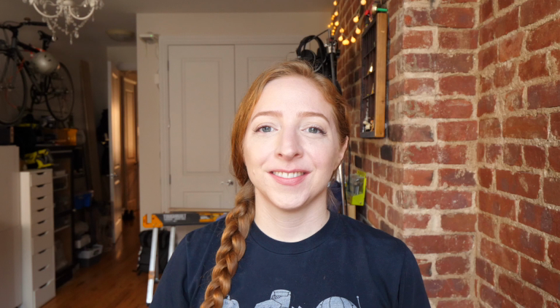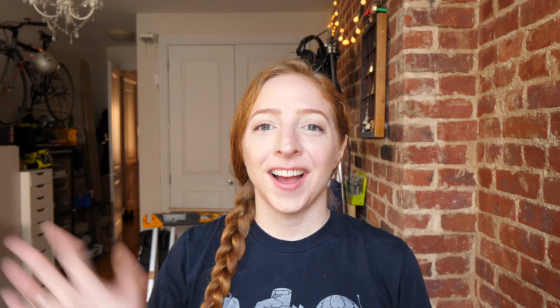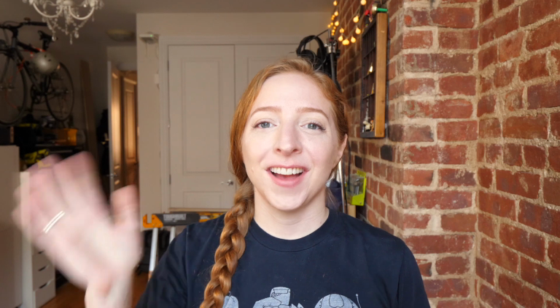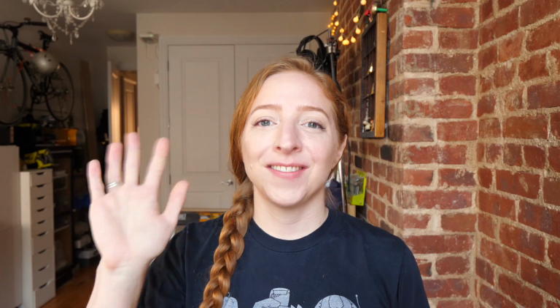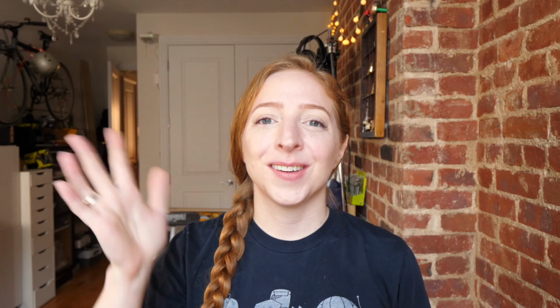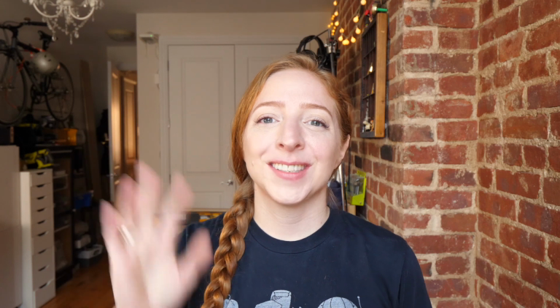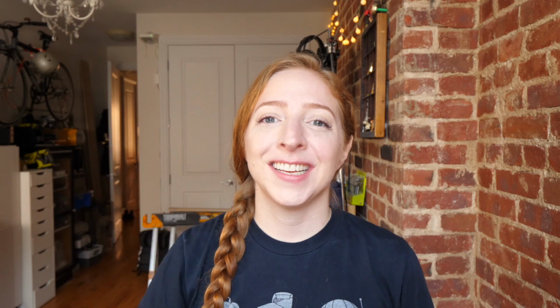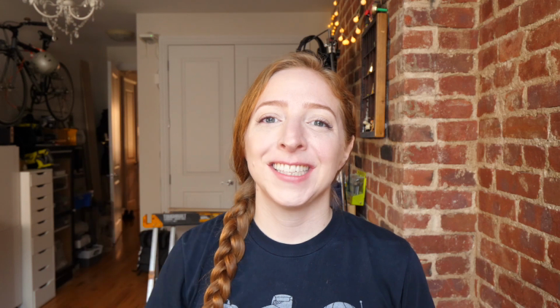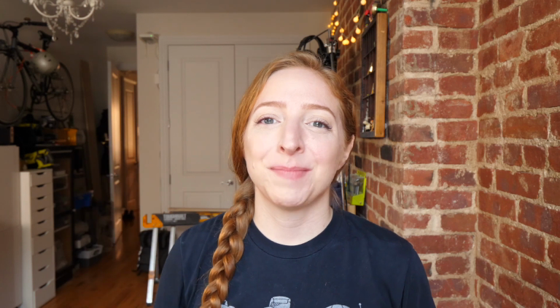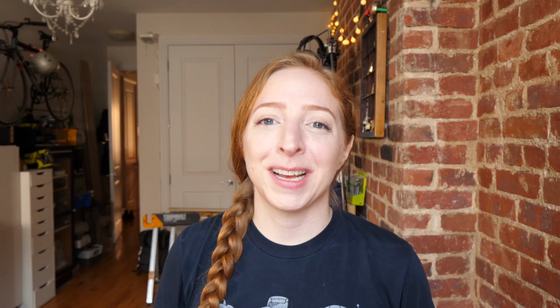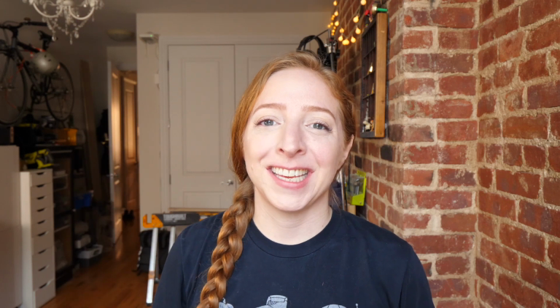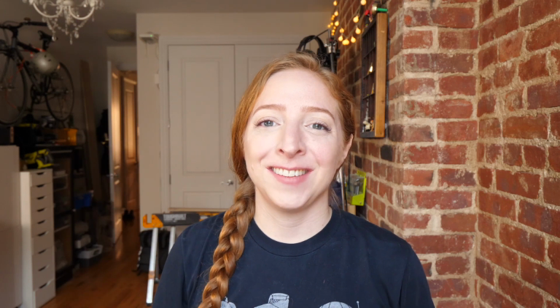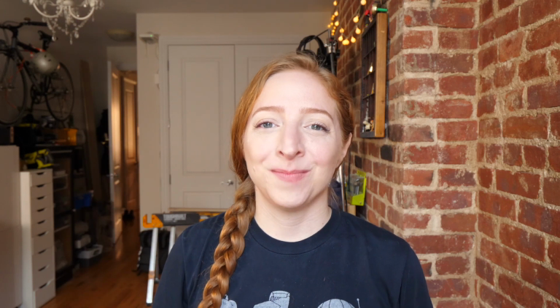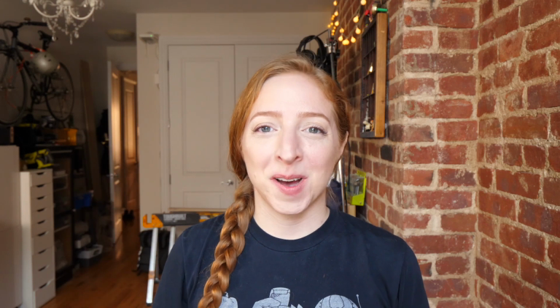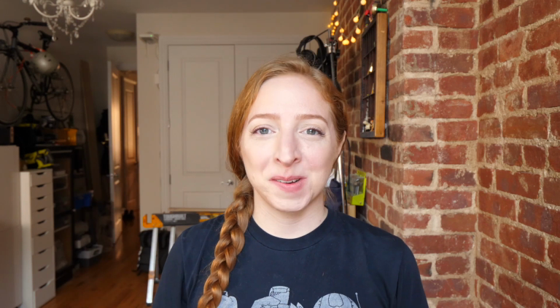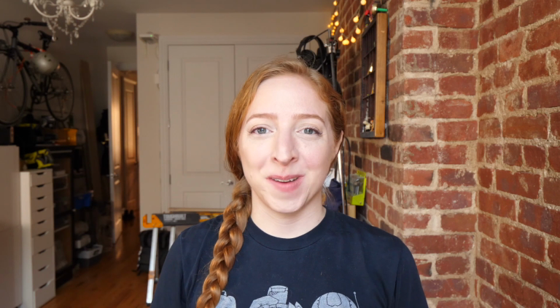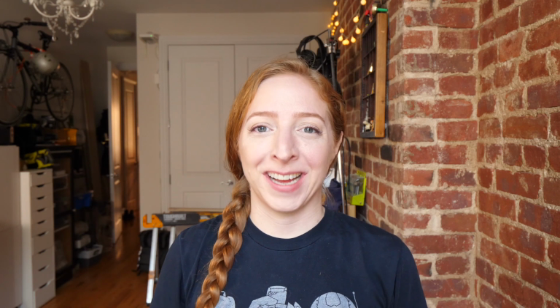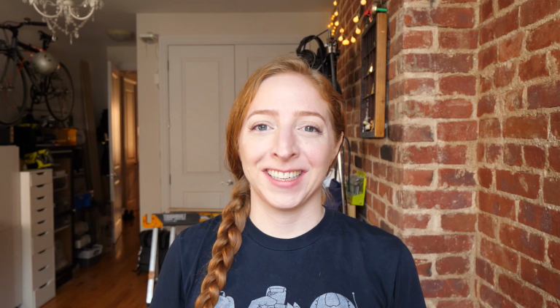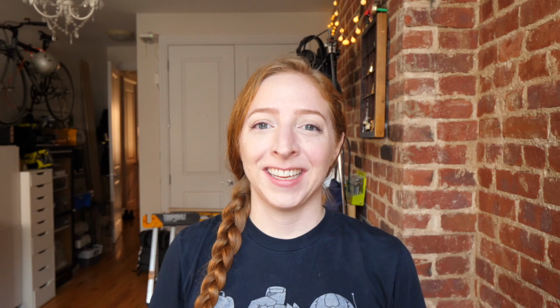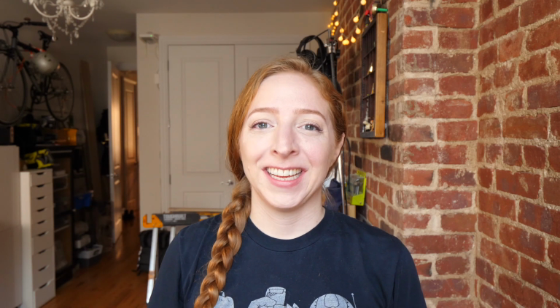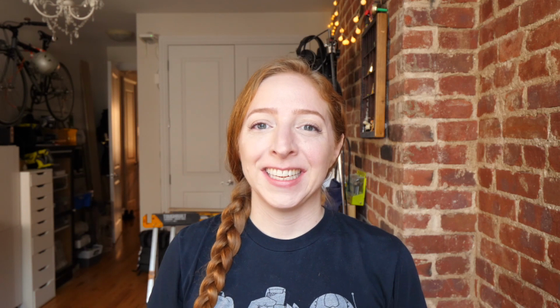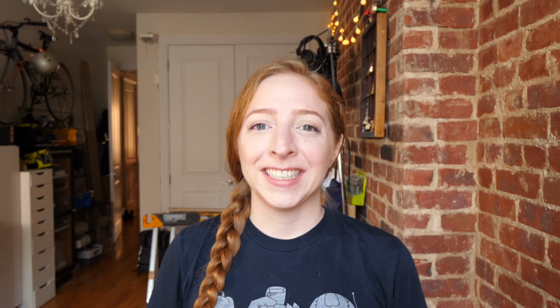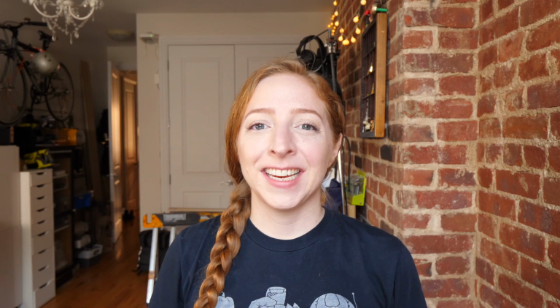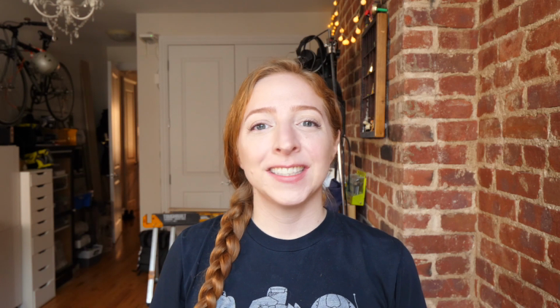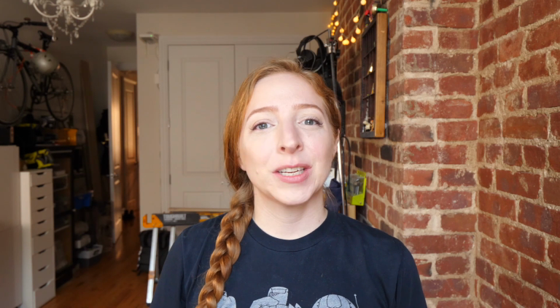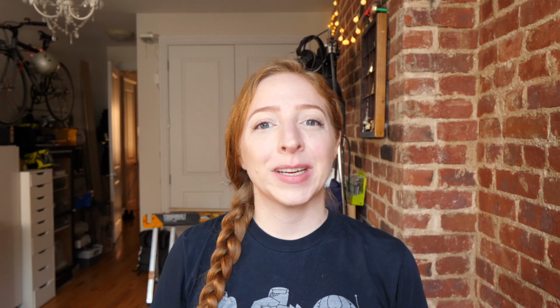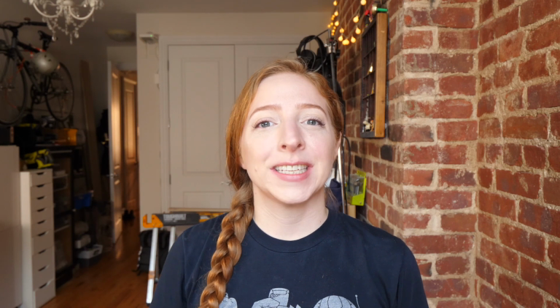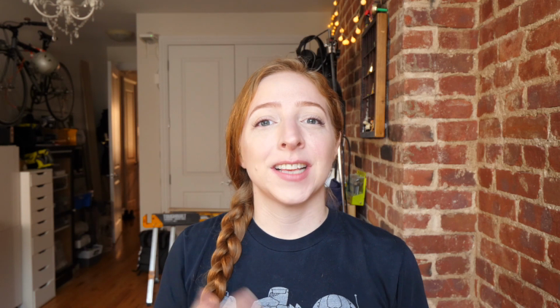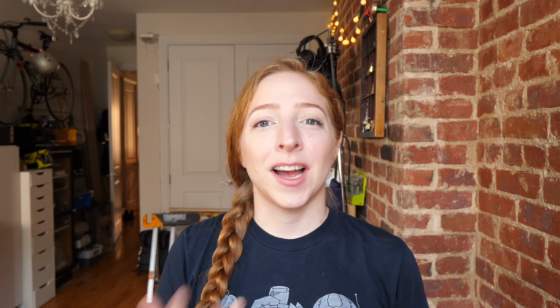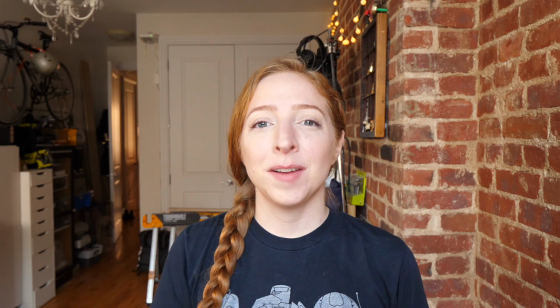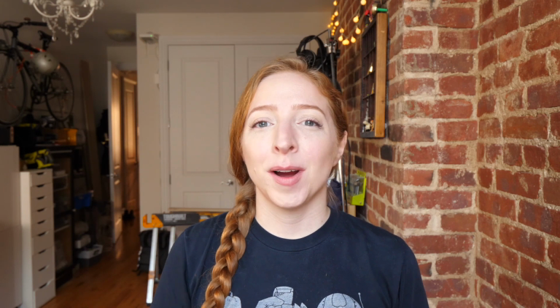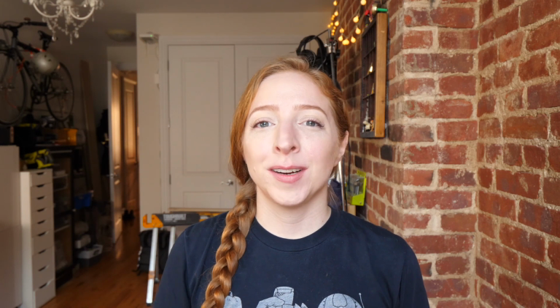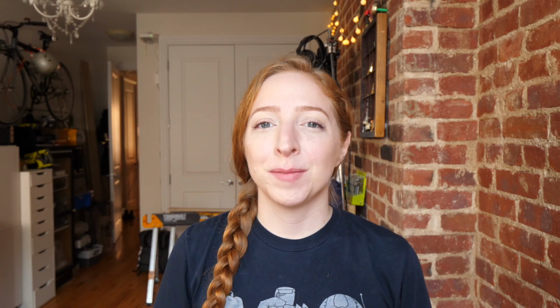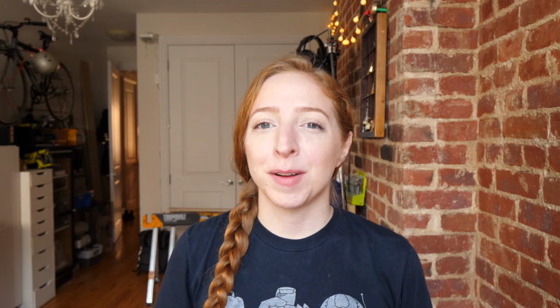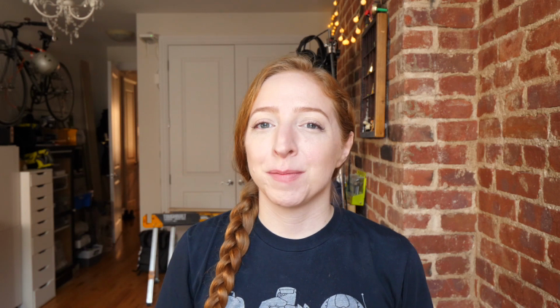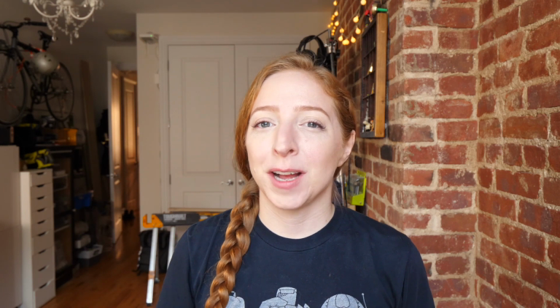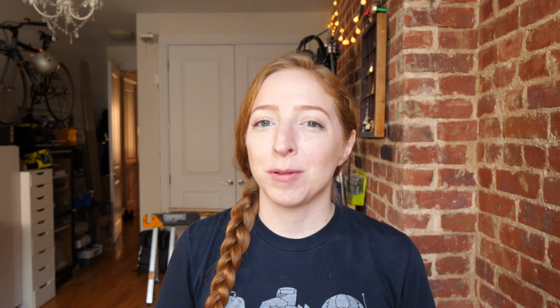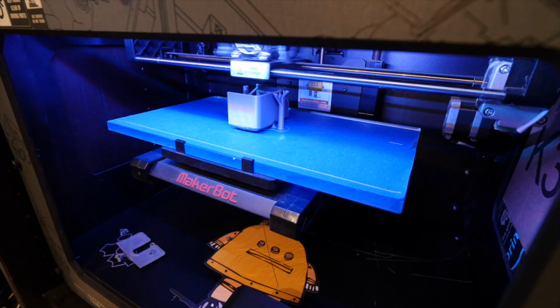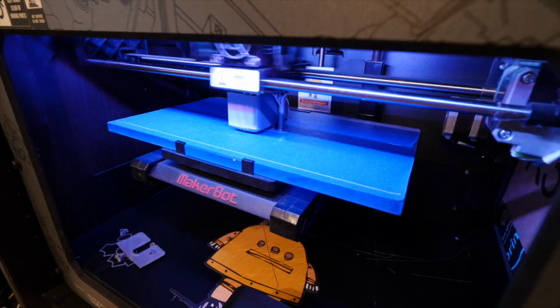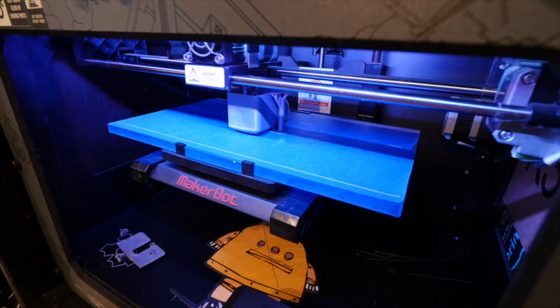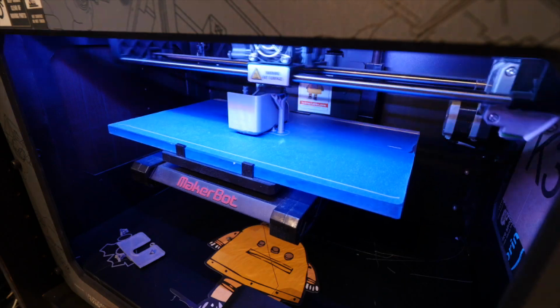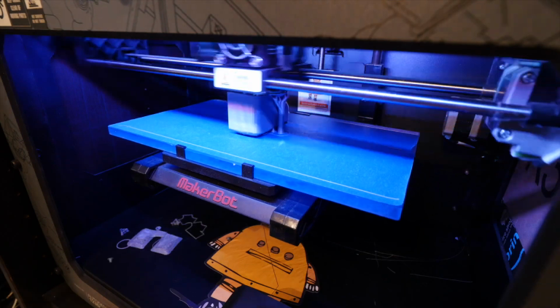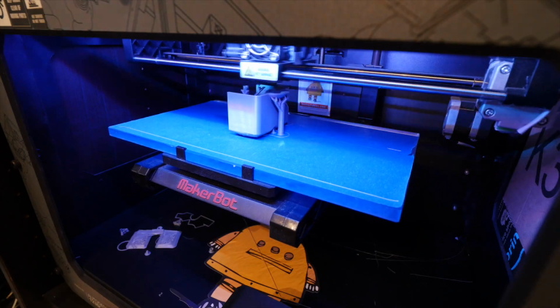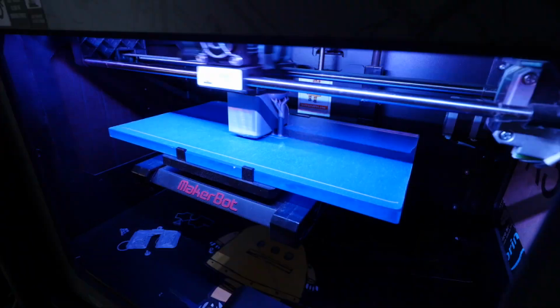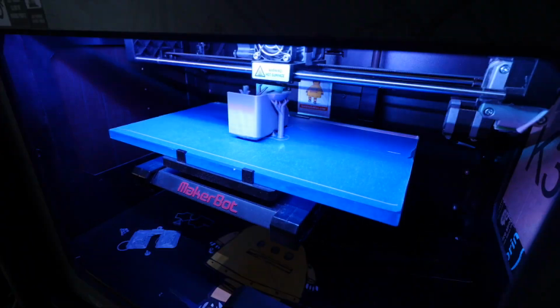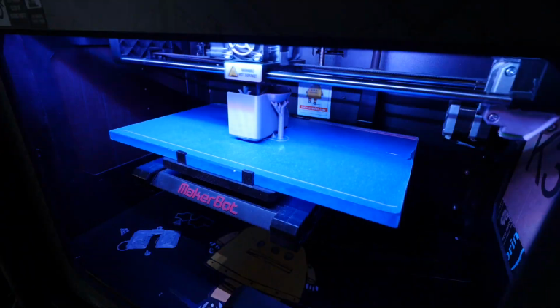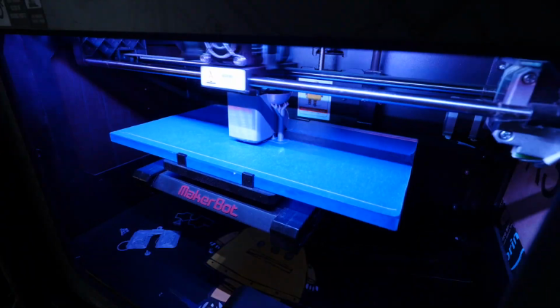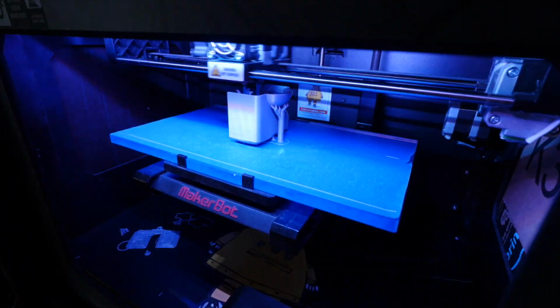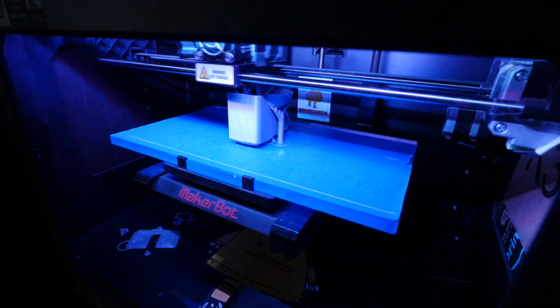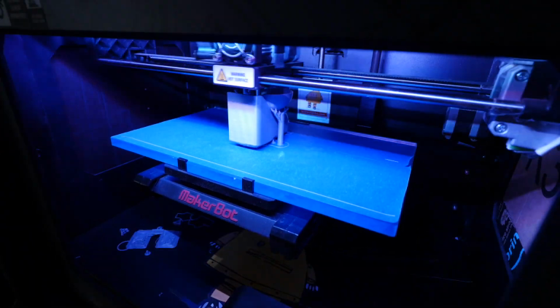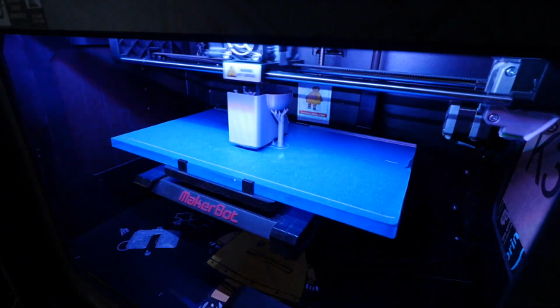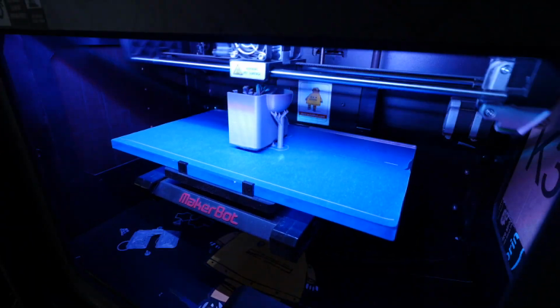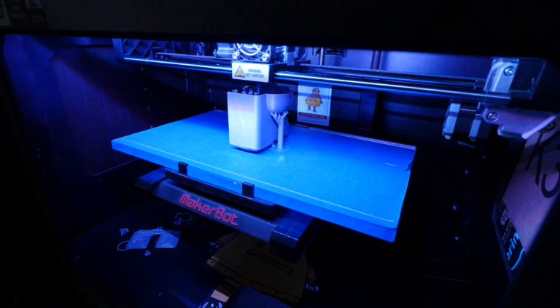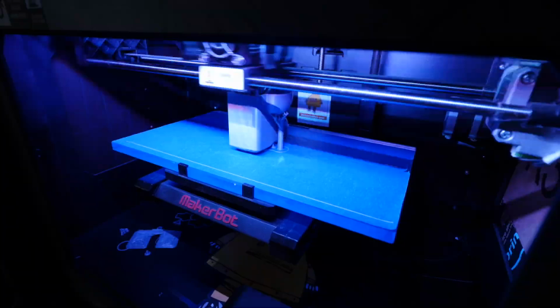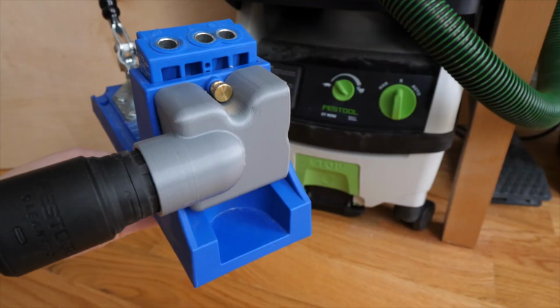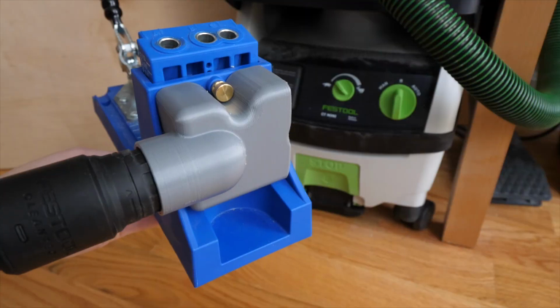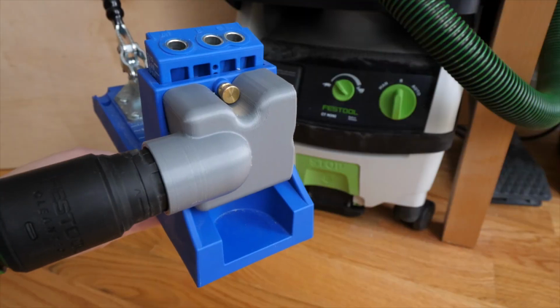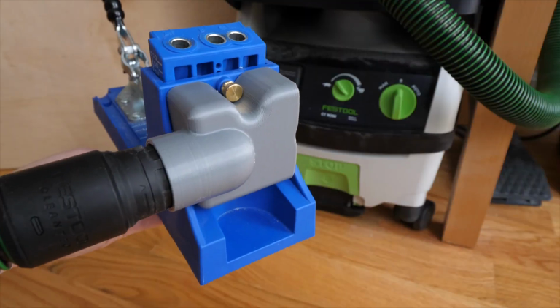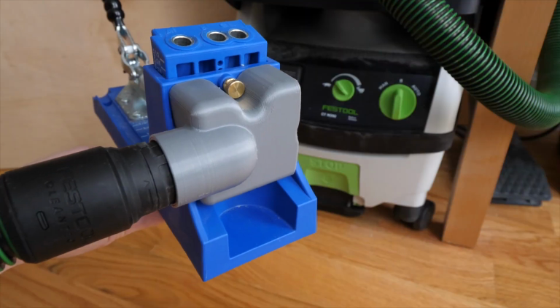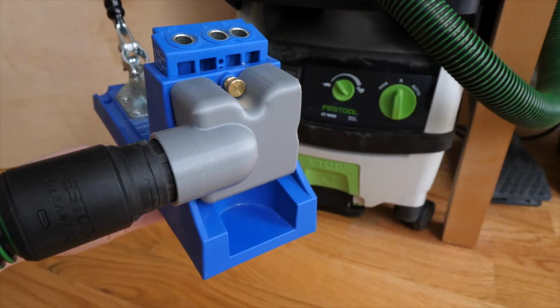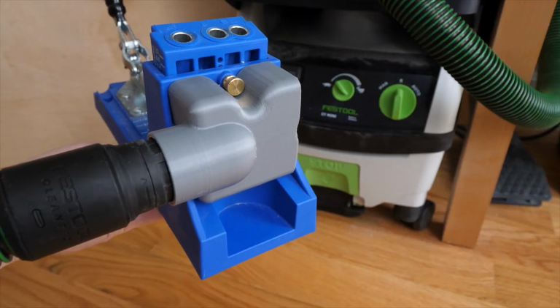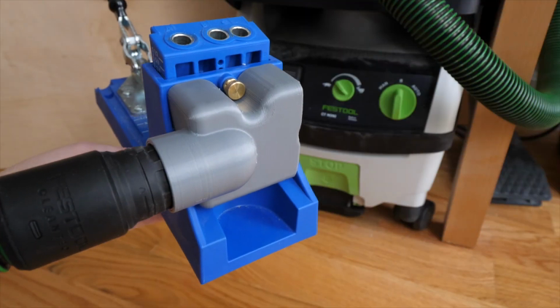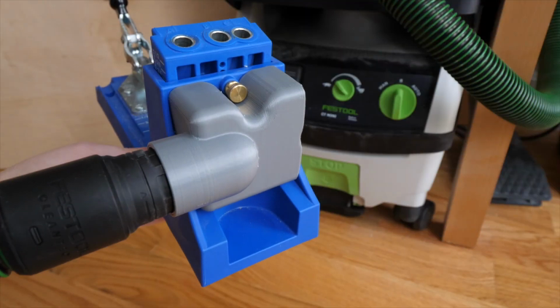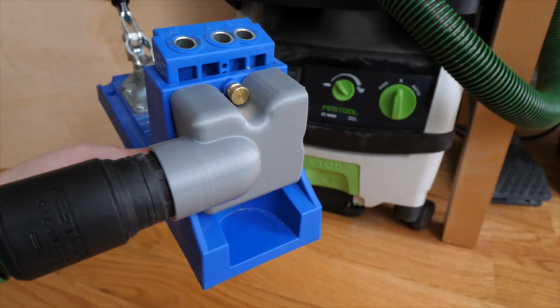Hi folks, it's Becky. Welcome back. Today's a quick sidebar to my plywood storage wall project that's all about 3D printing.